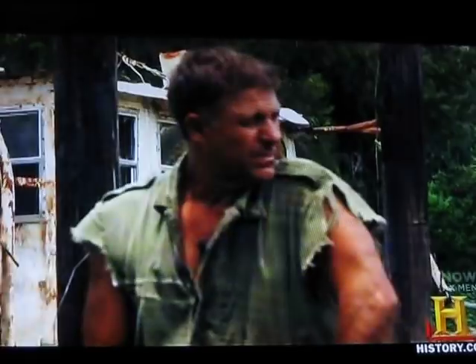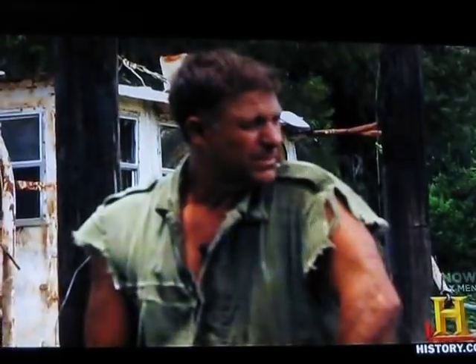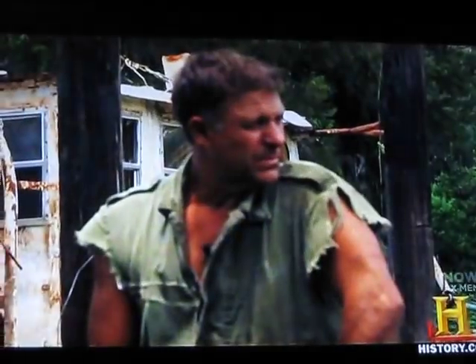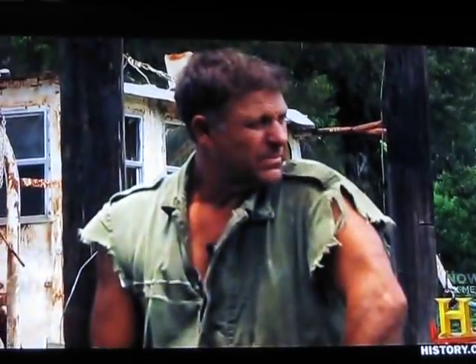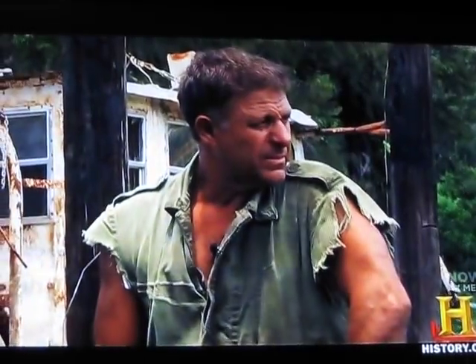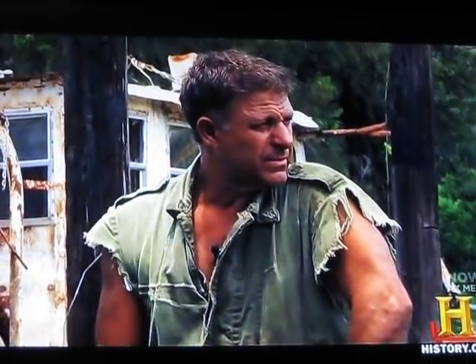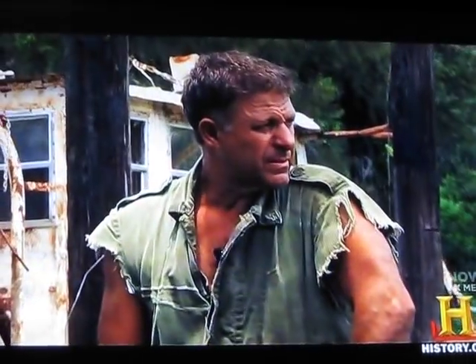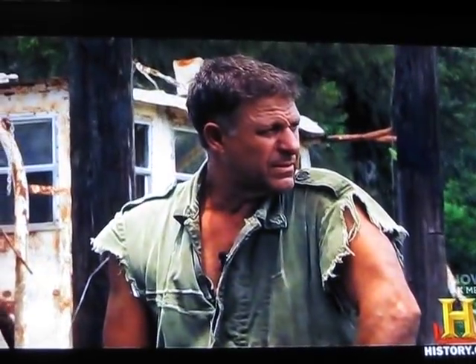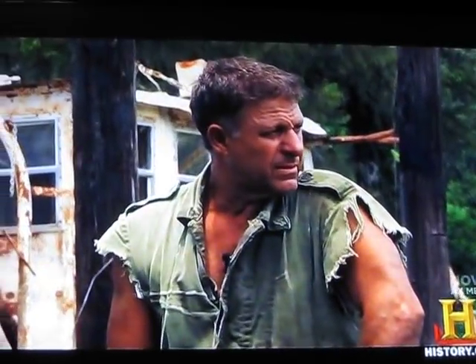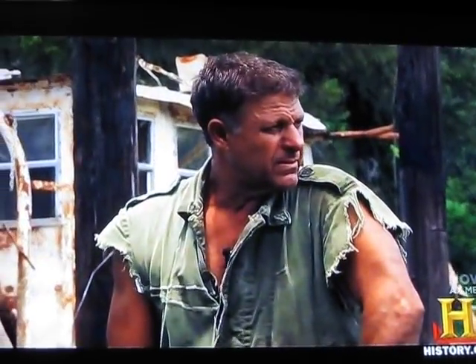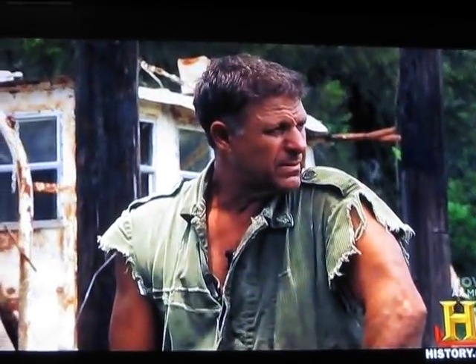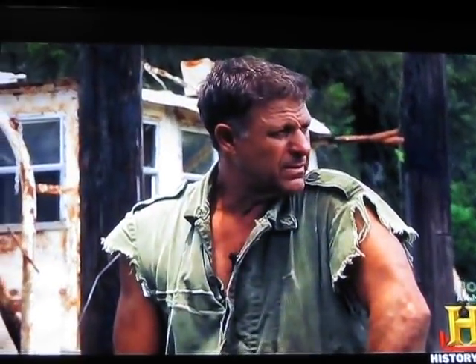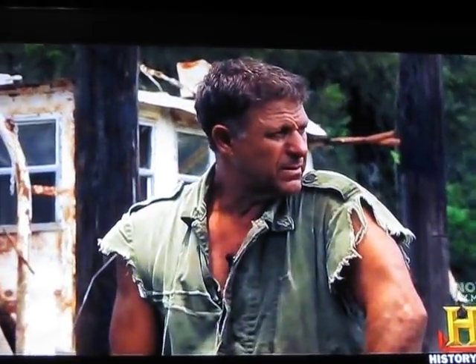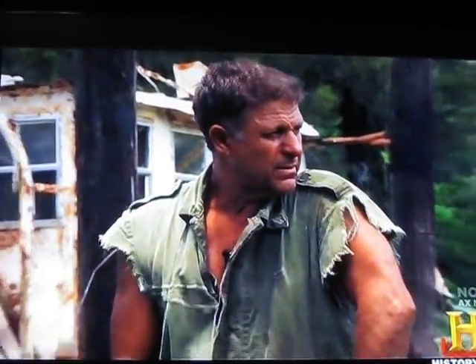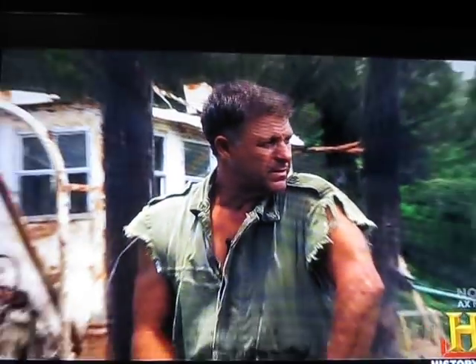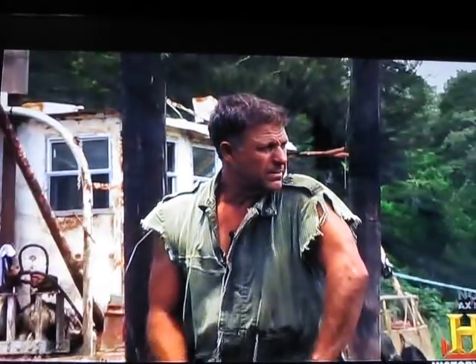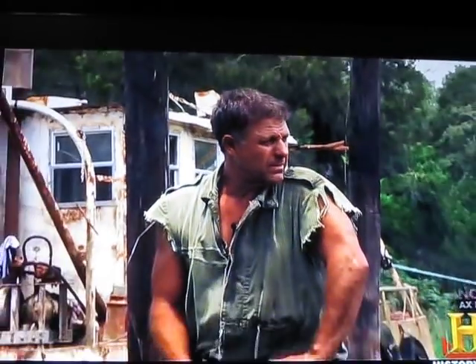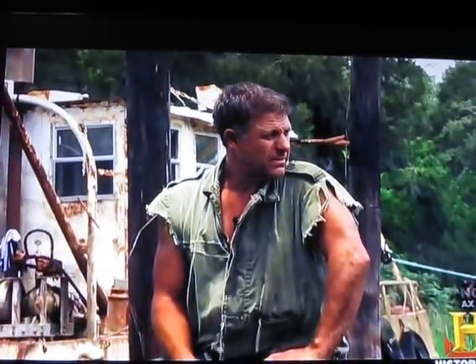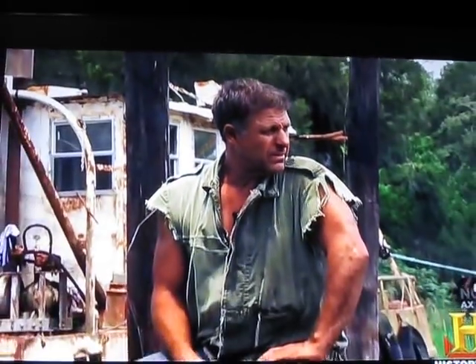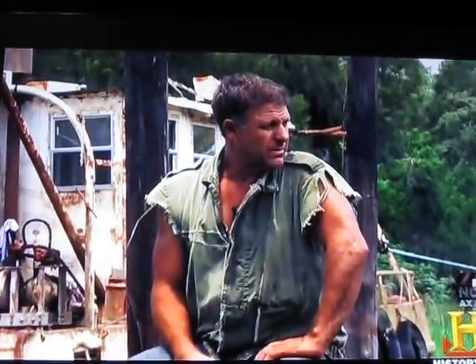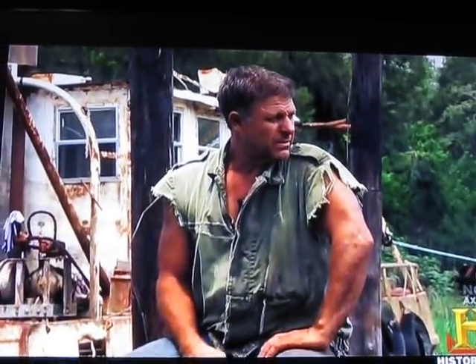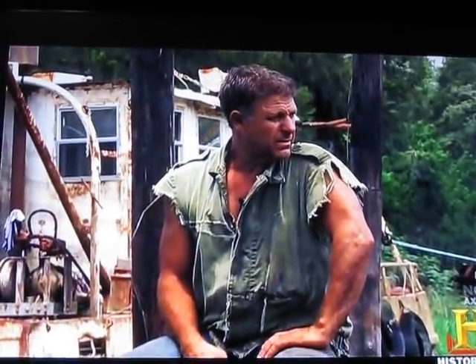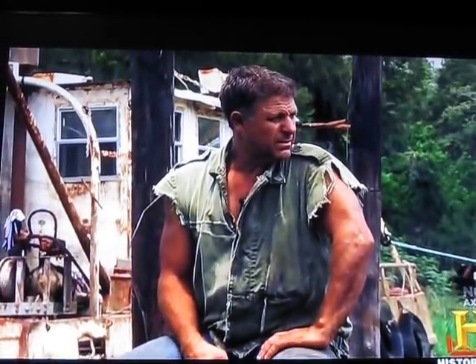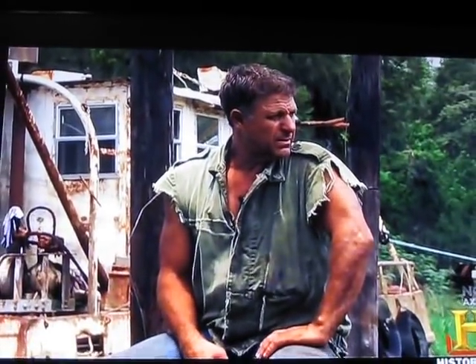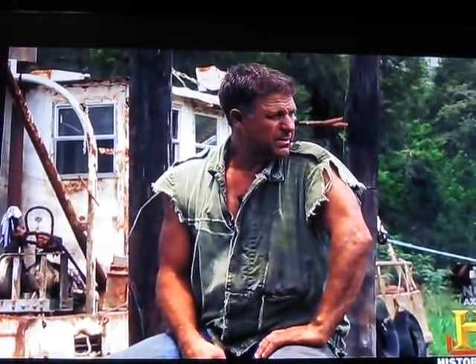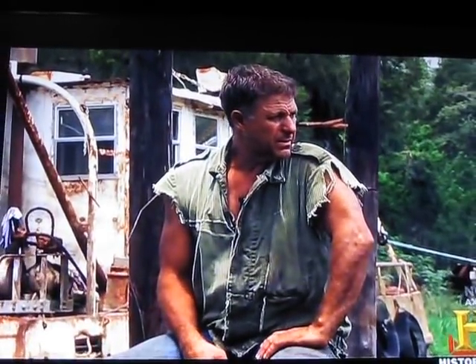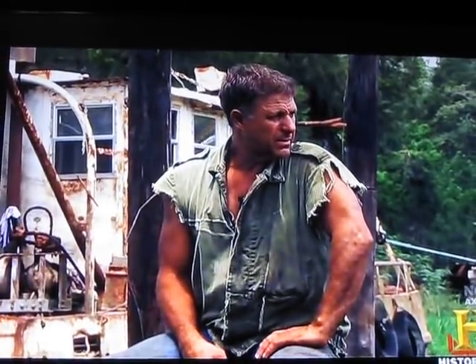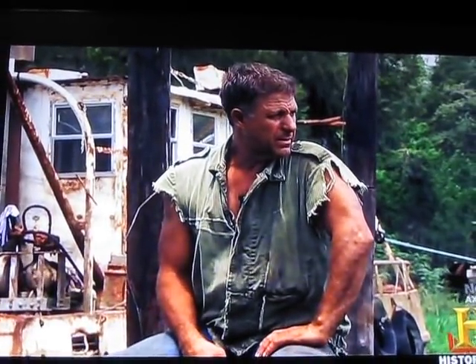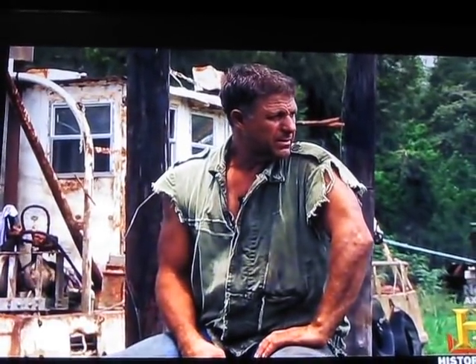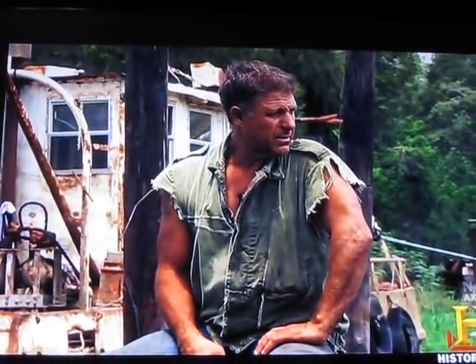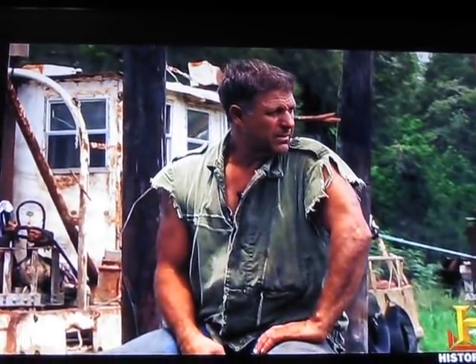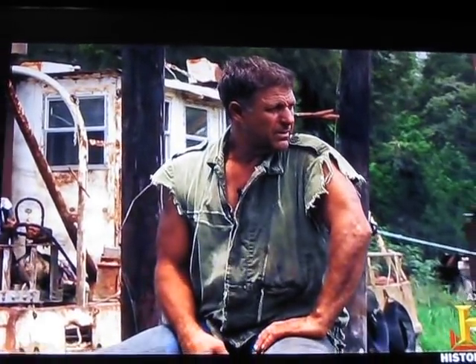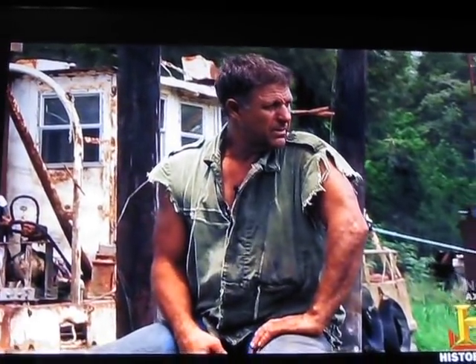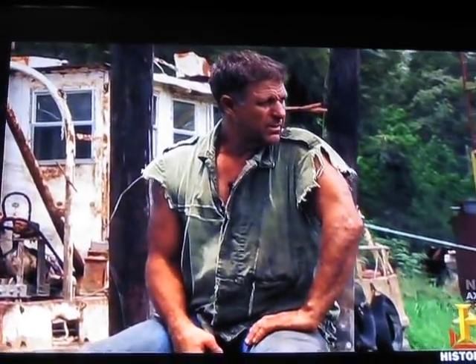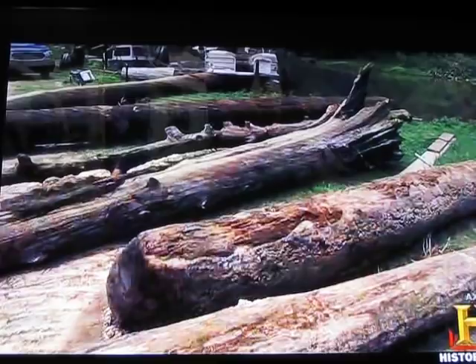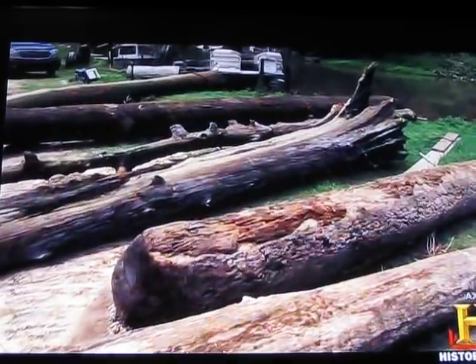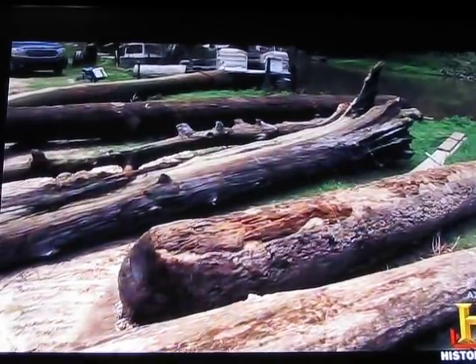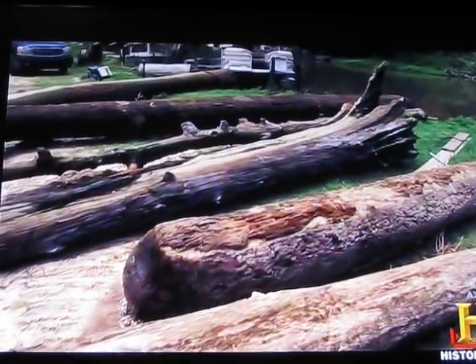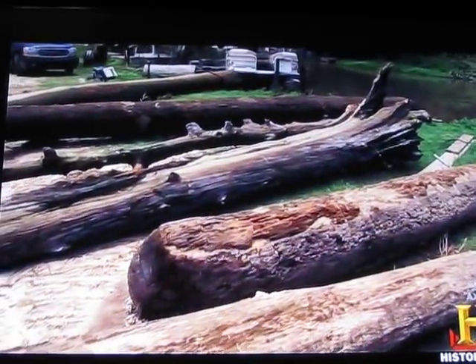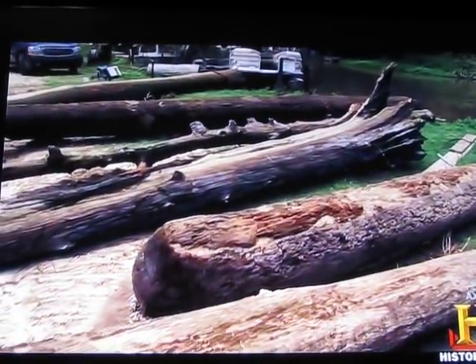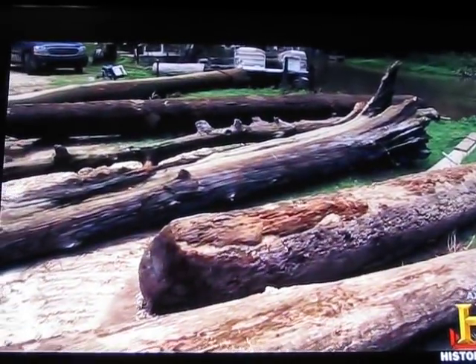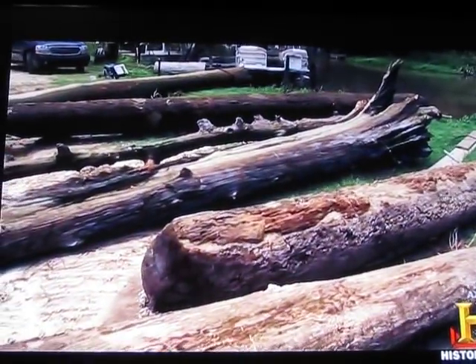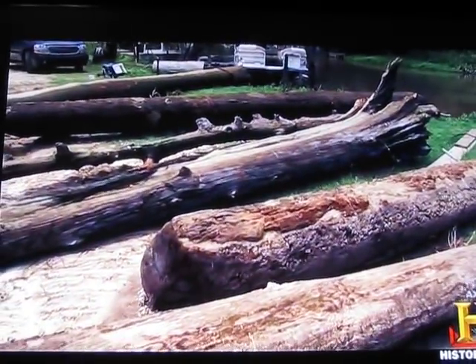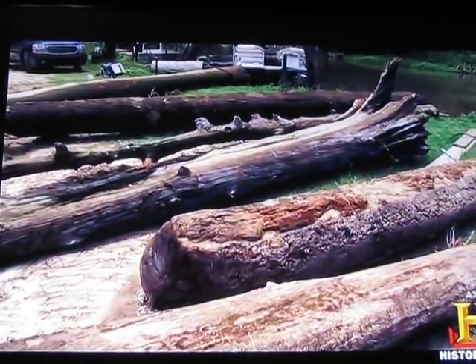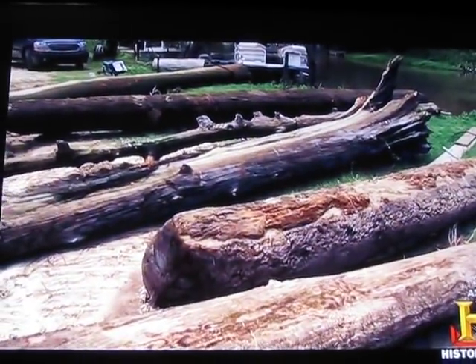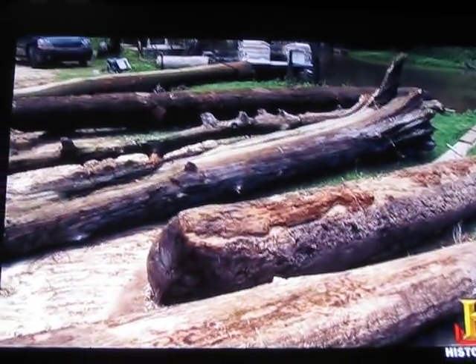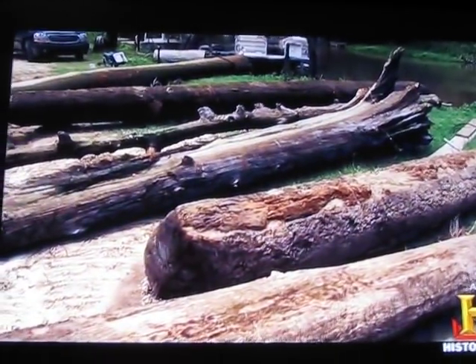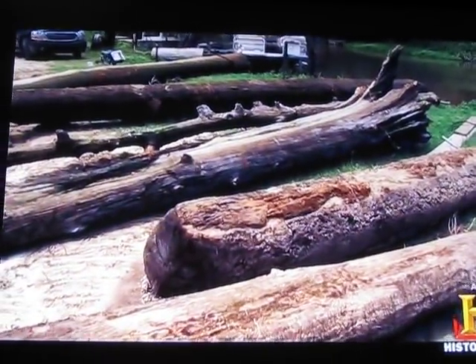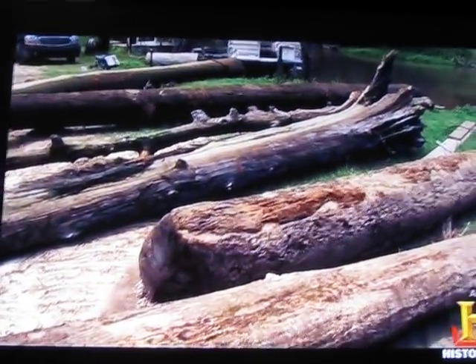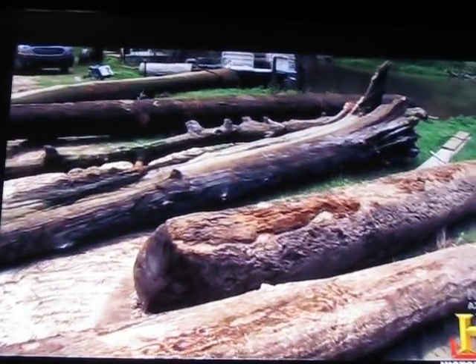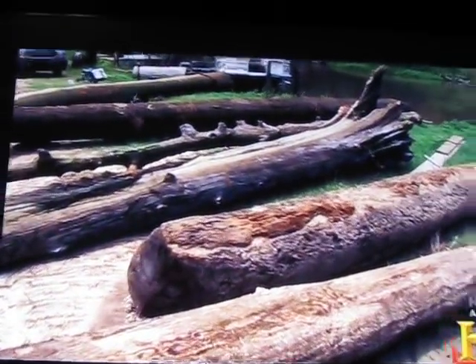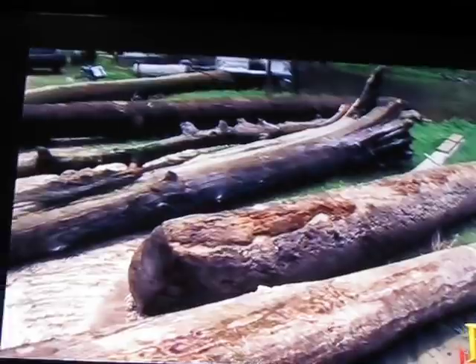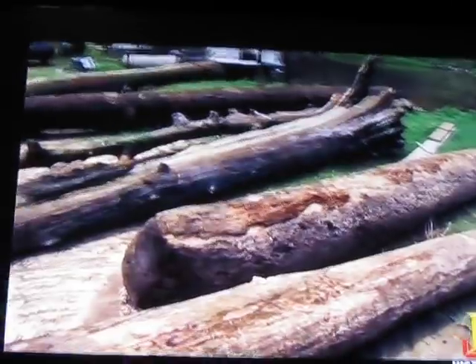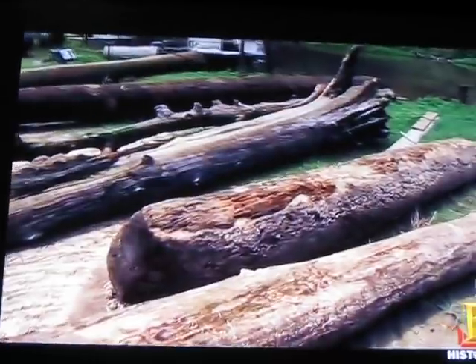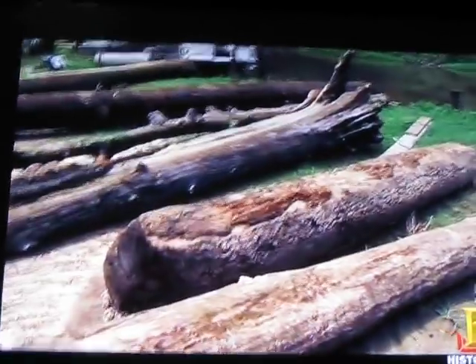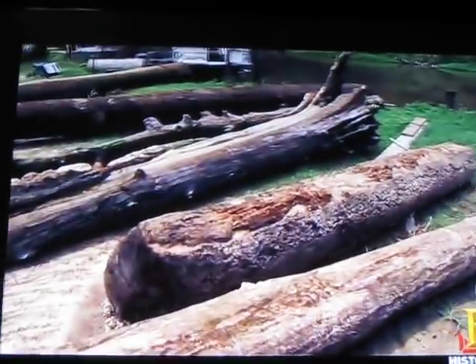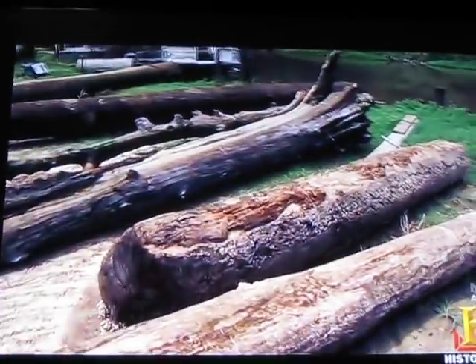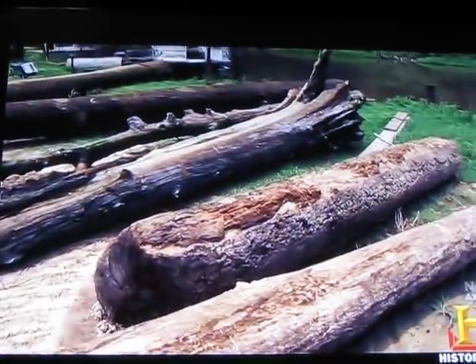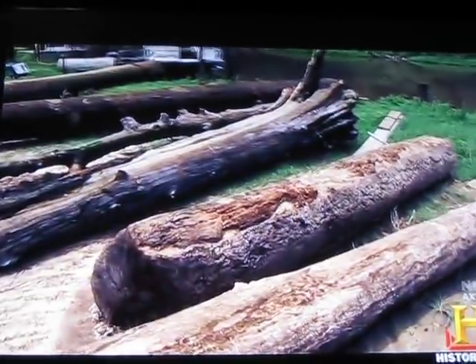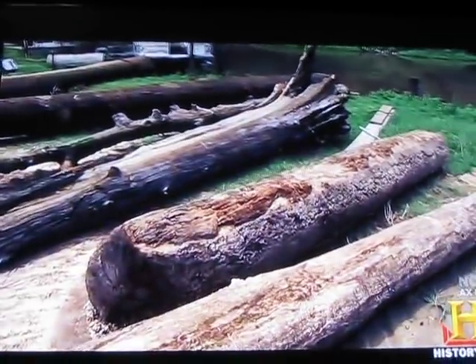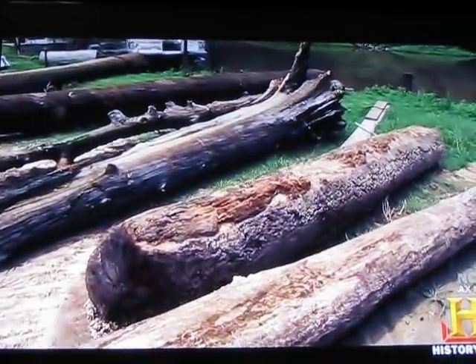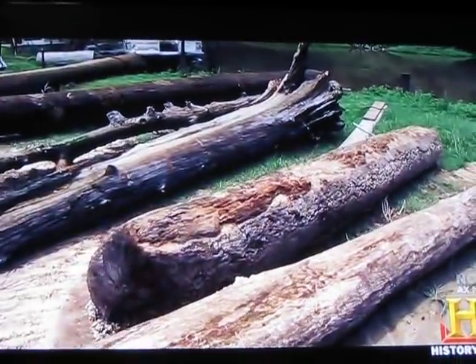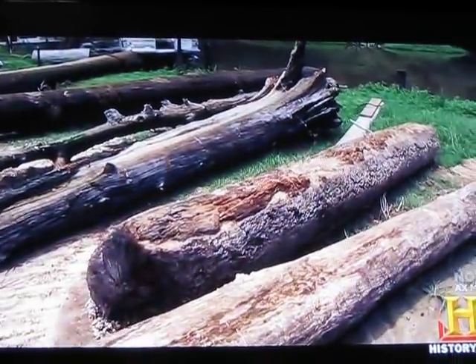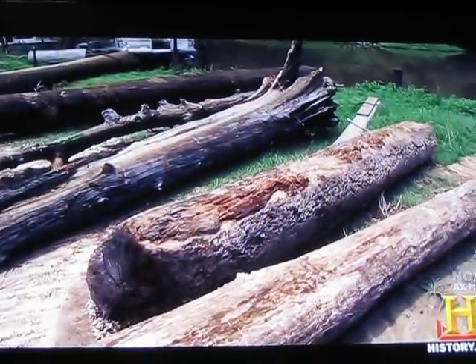Shelby will have to sell almost every log he's got in order to raise enough cash to salvage the log dog.